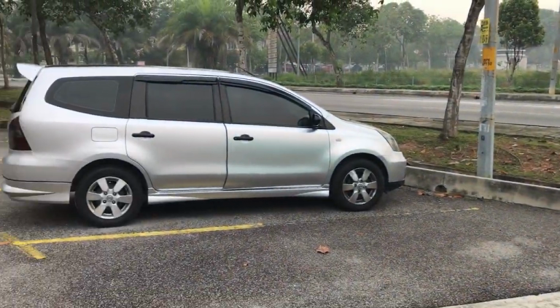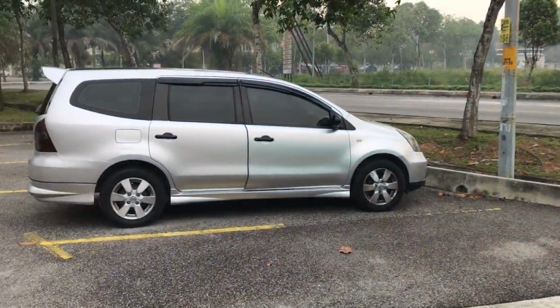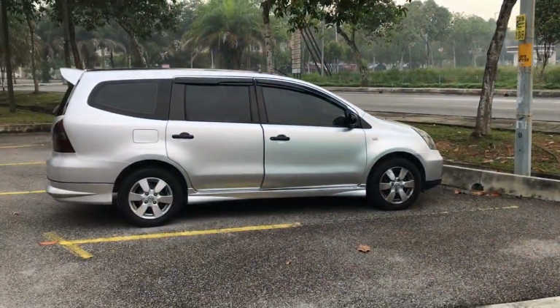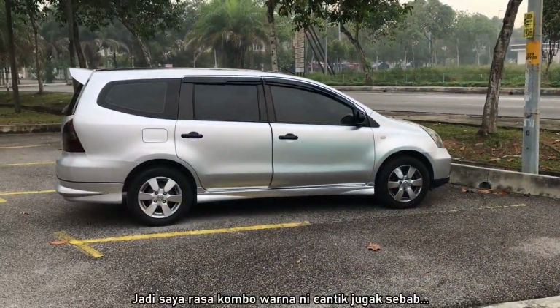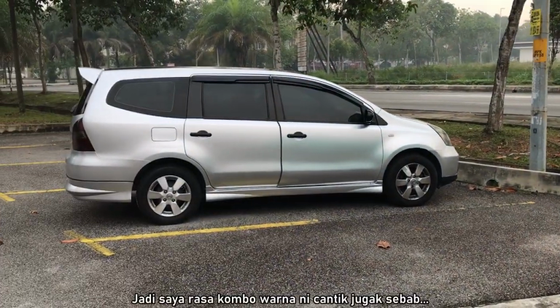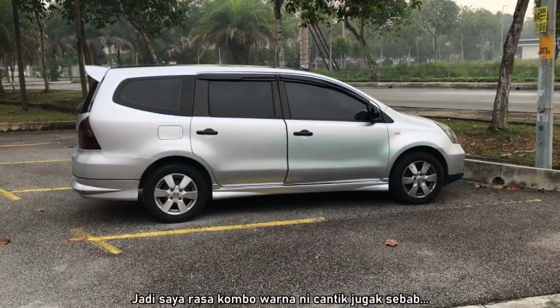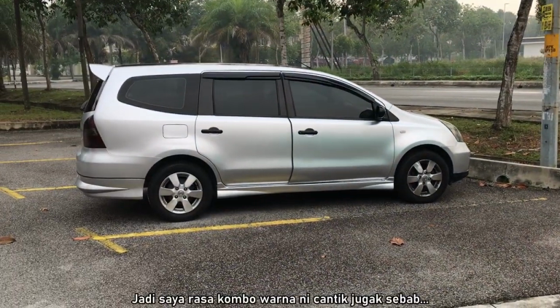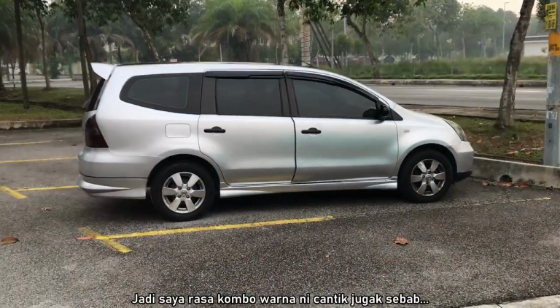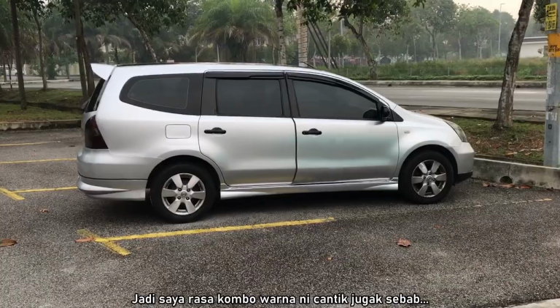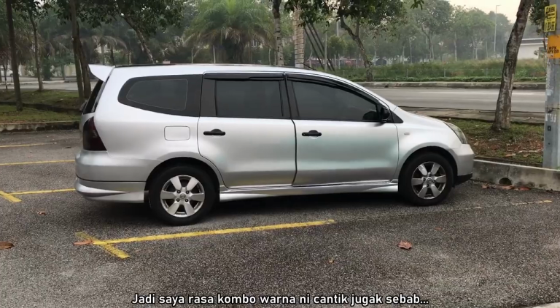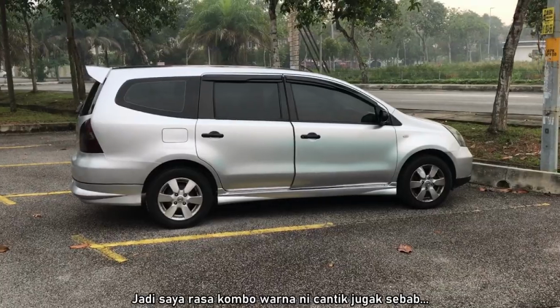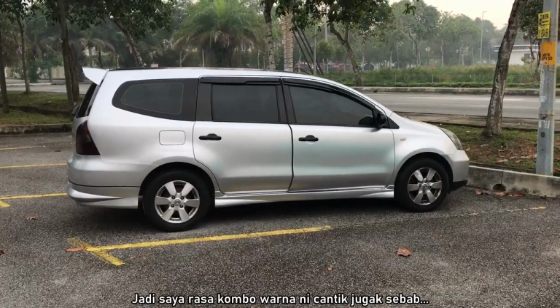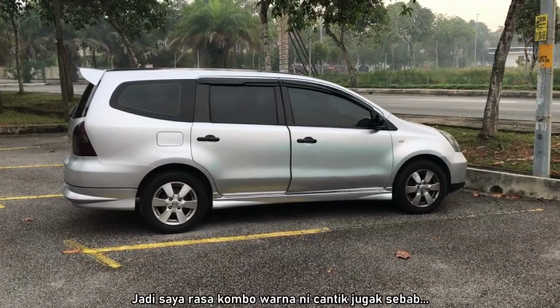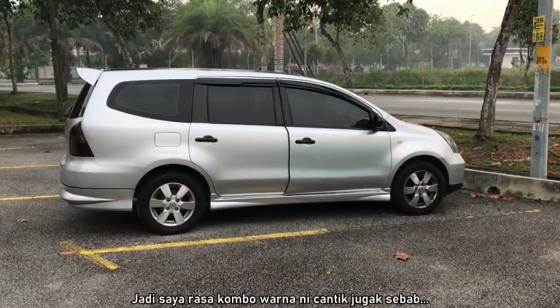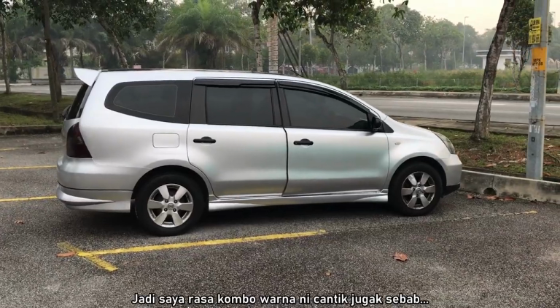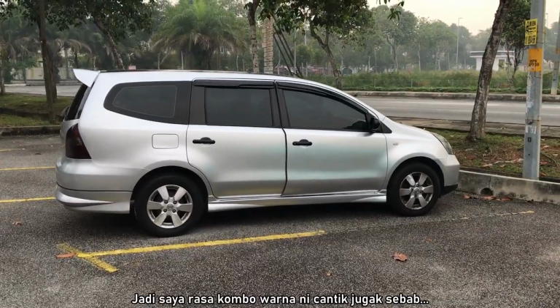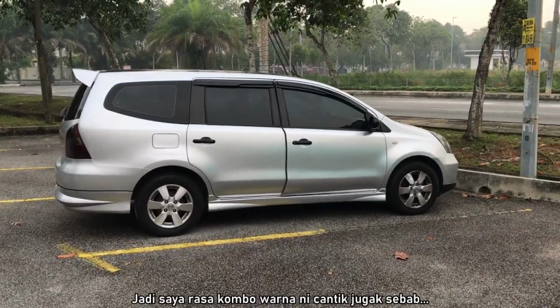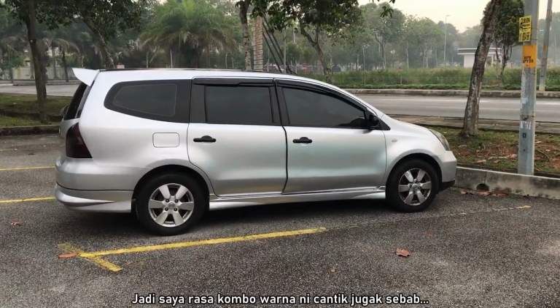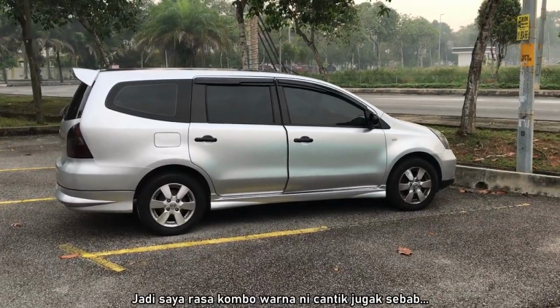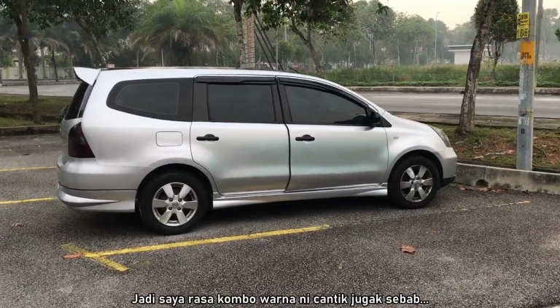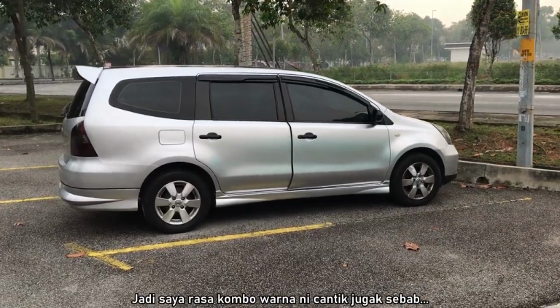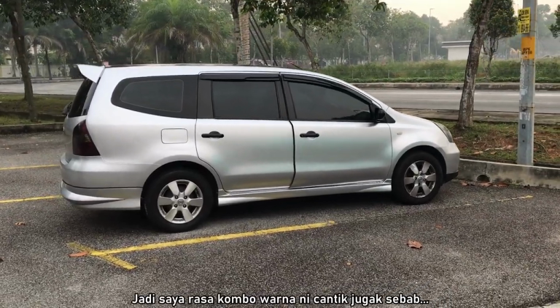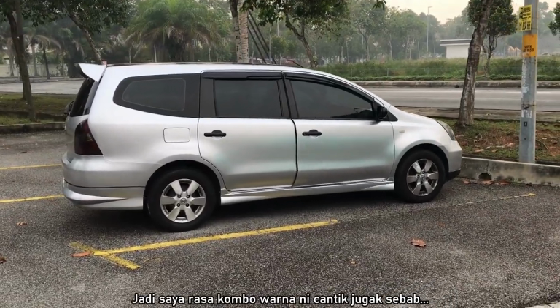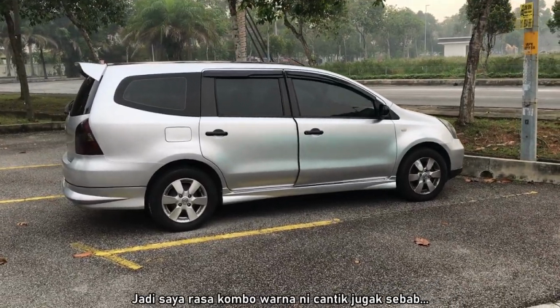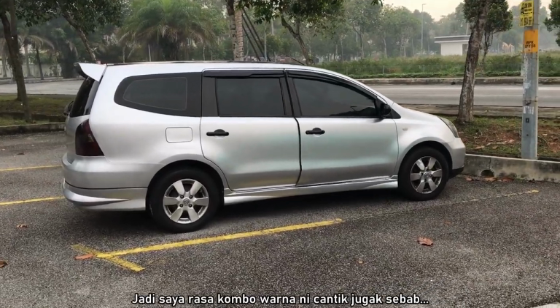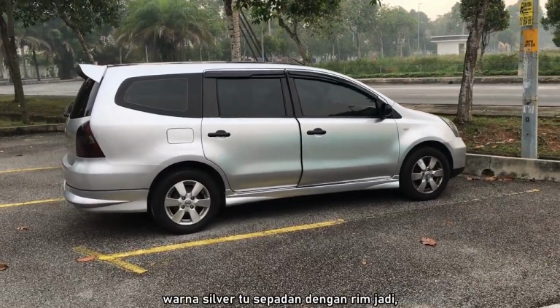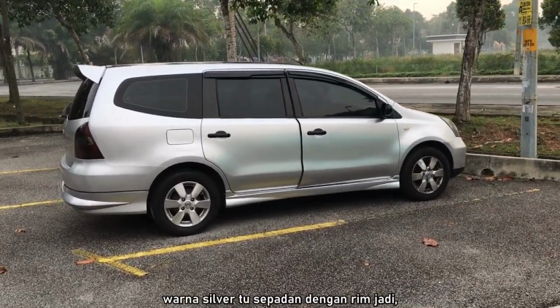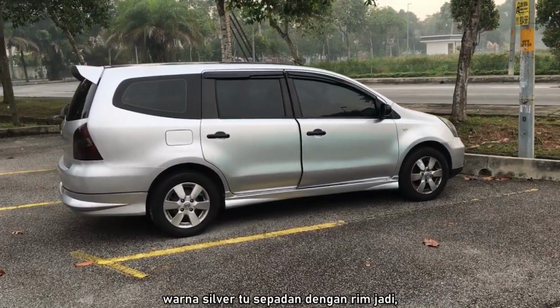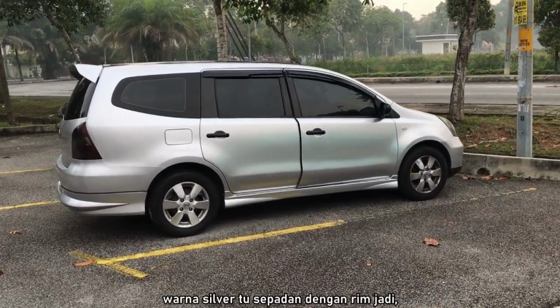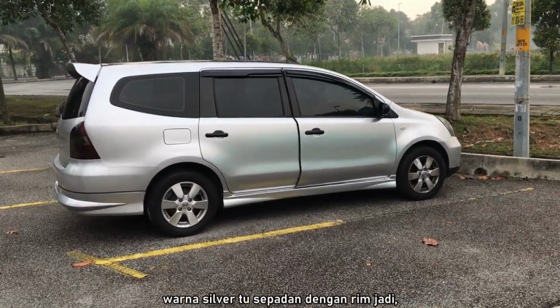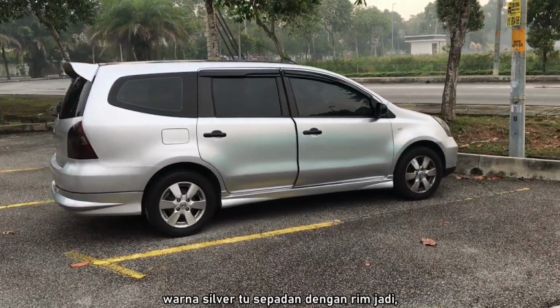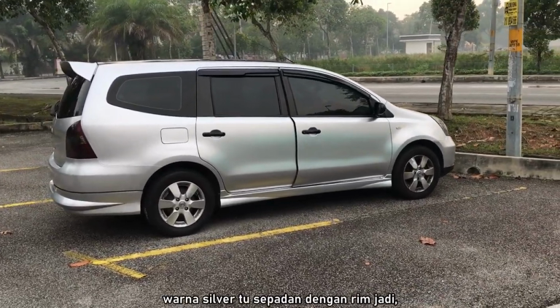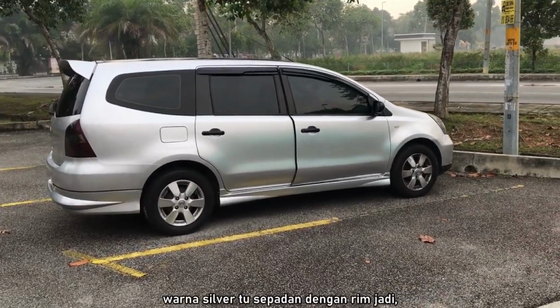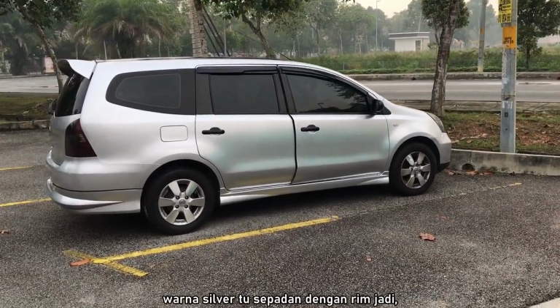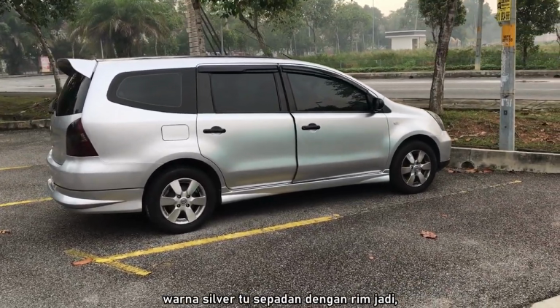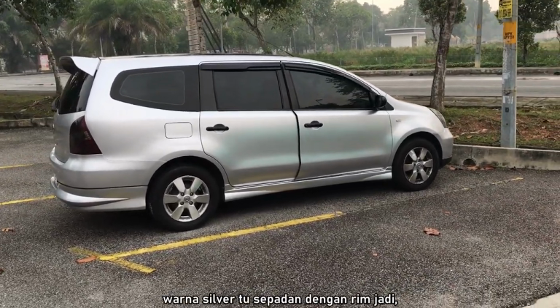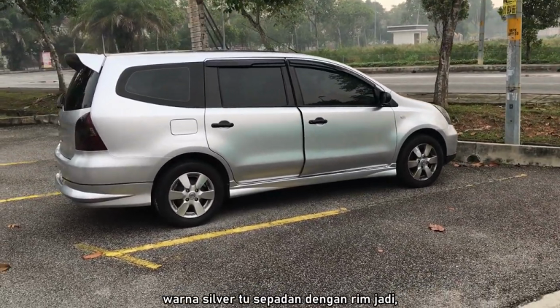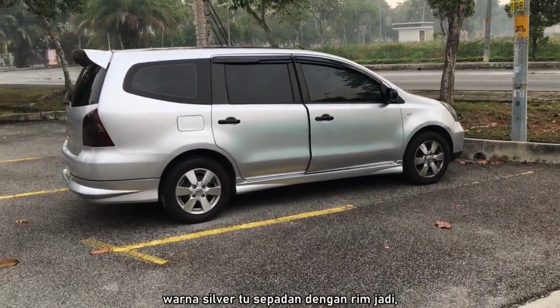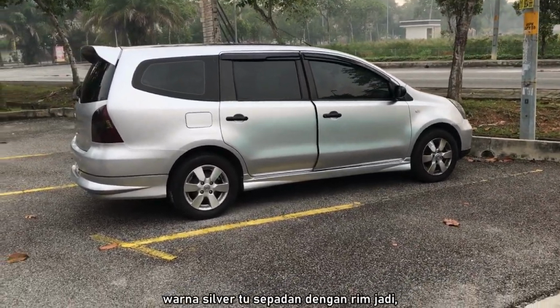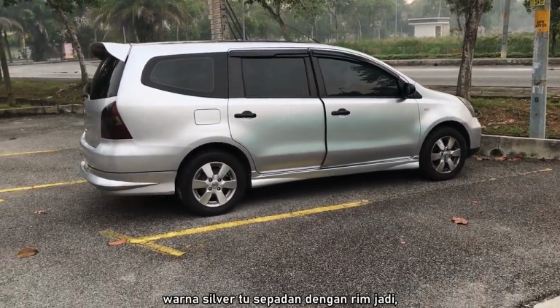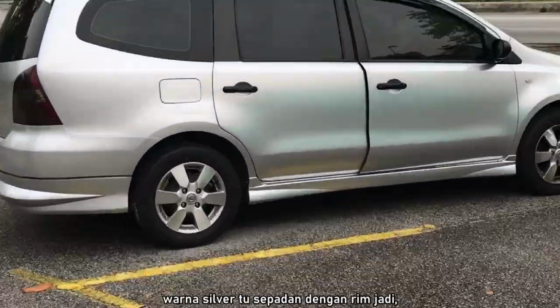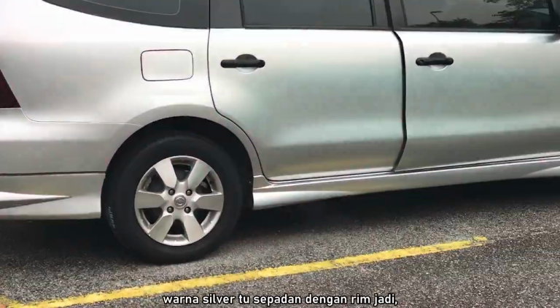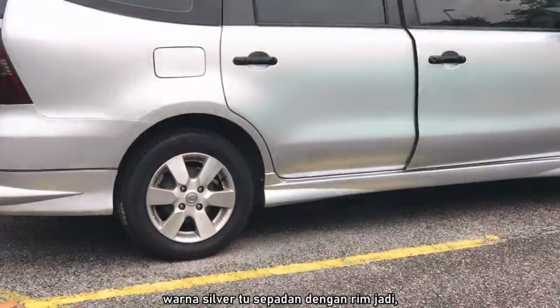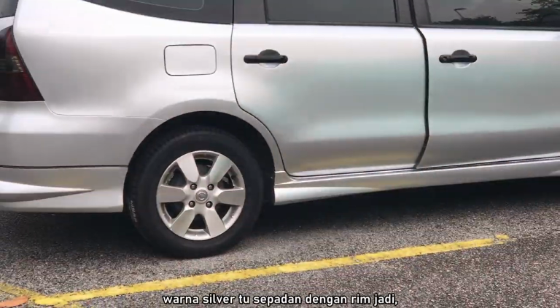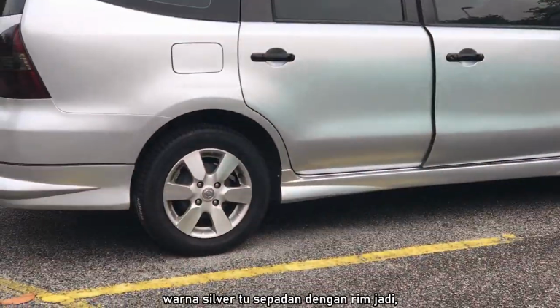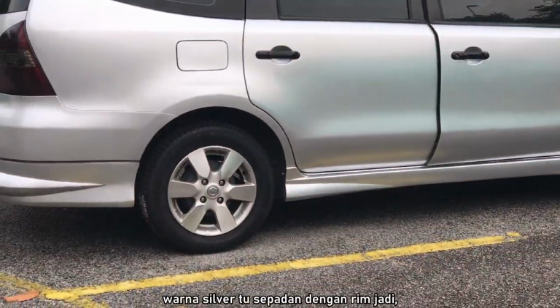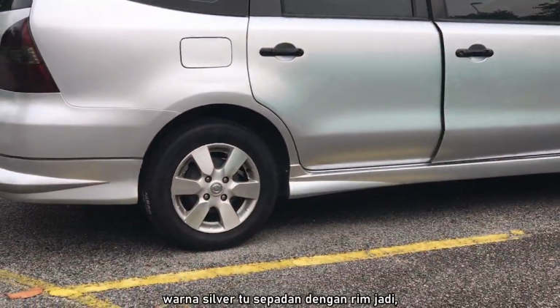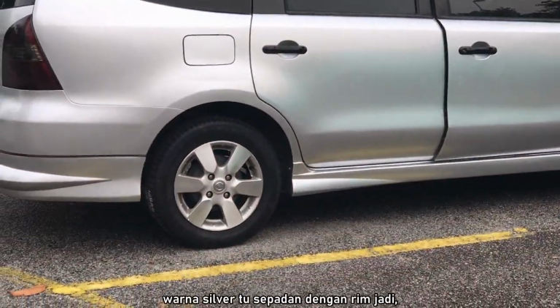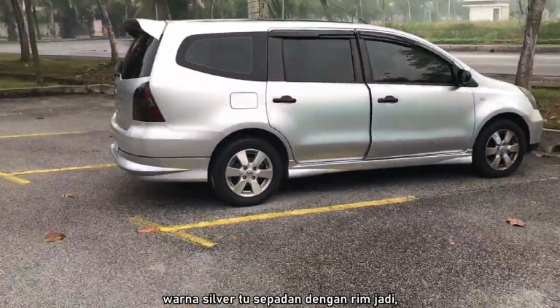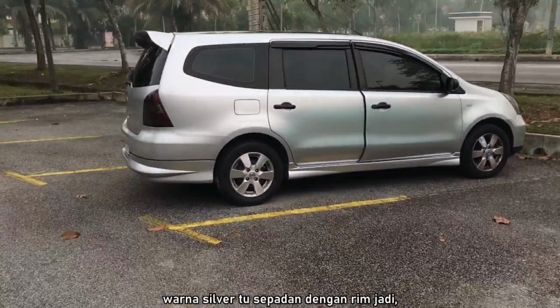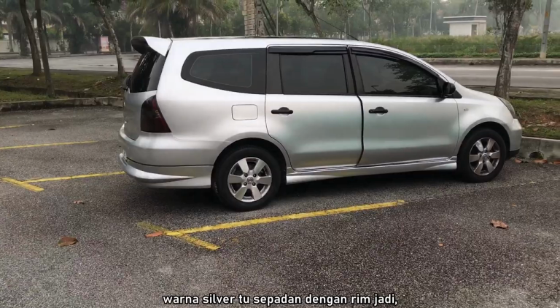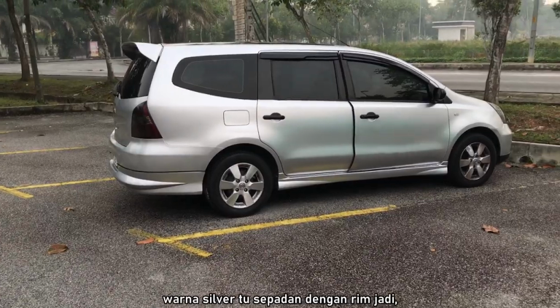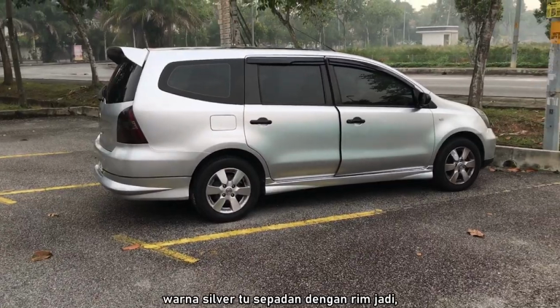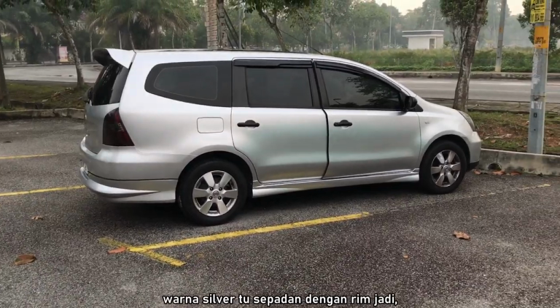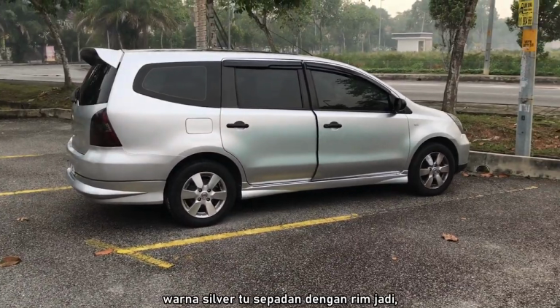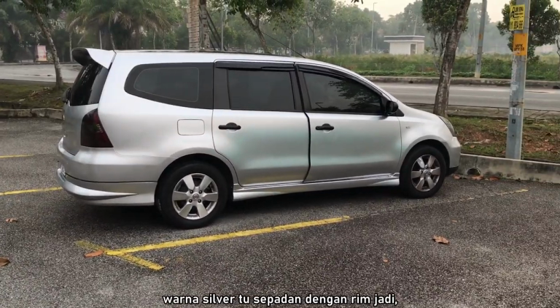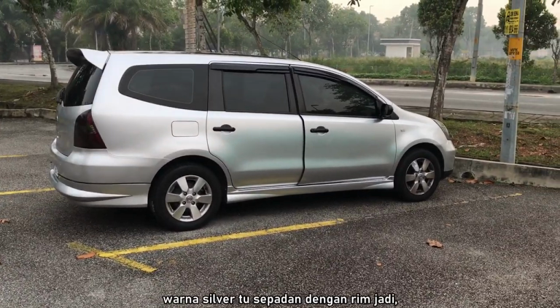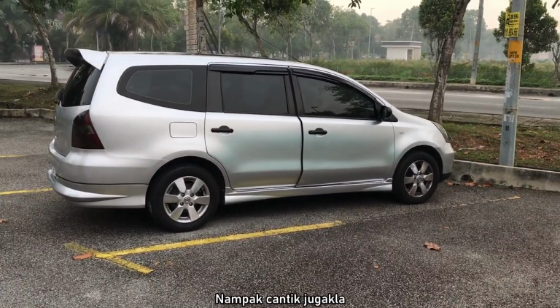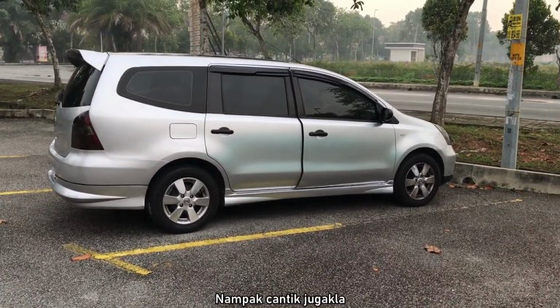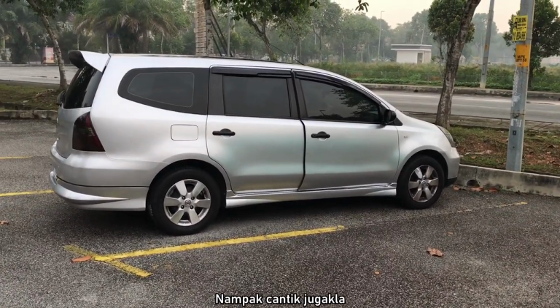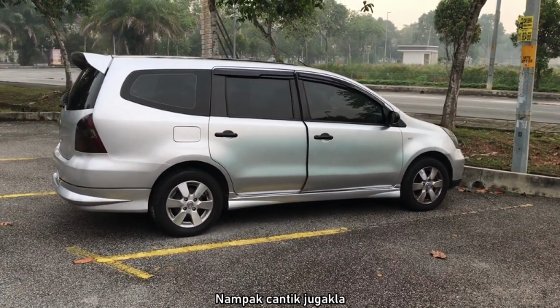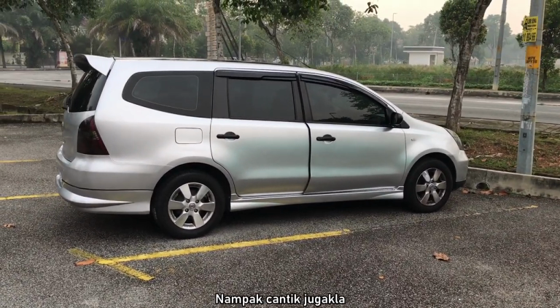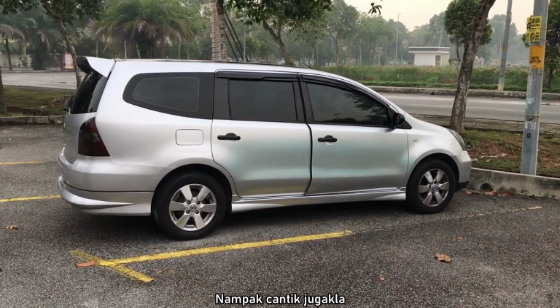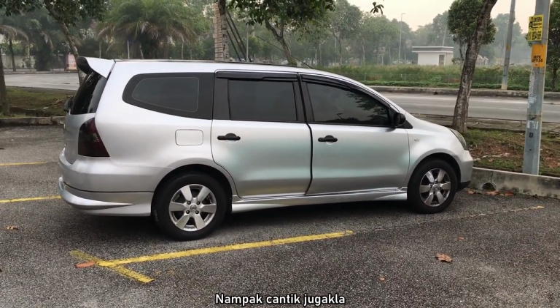I think this color combo is nice because the silver tone actually matches the rims pretty nicely, so it looks pretty cool.